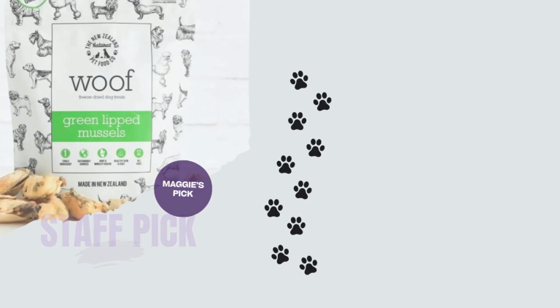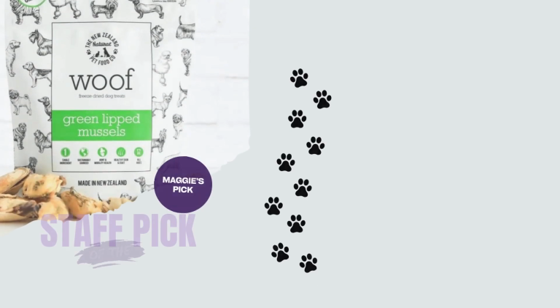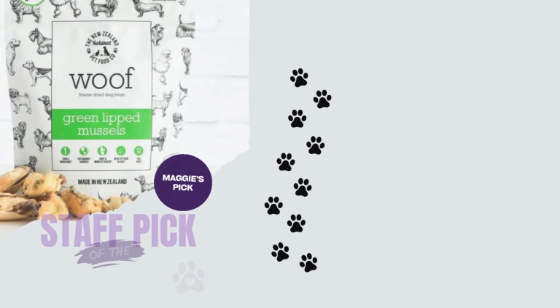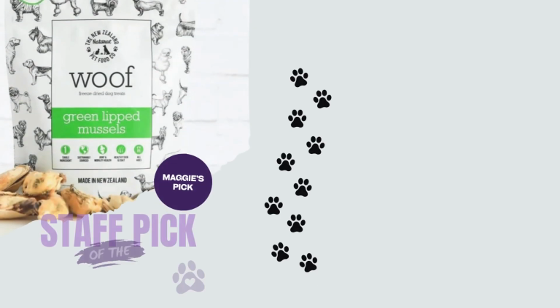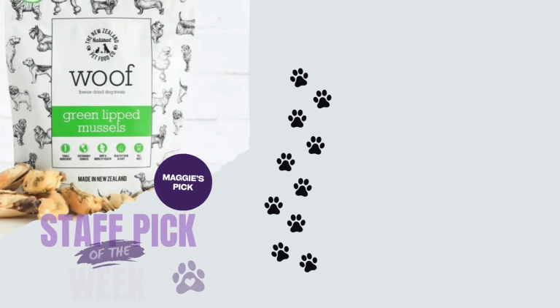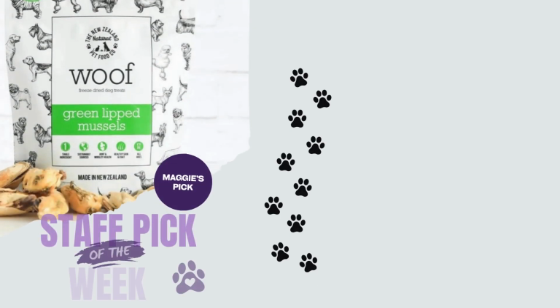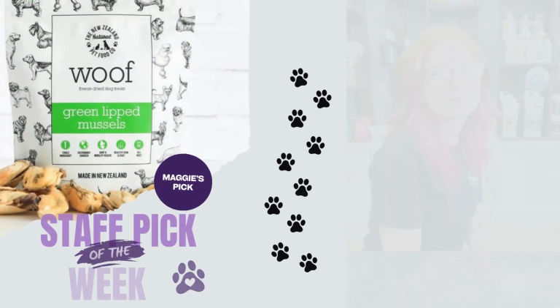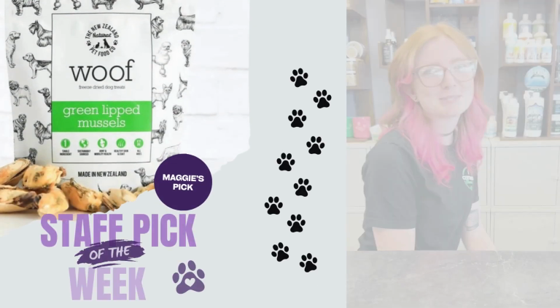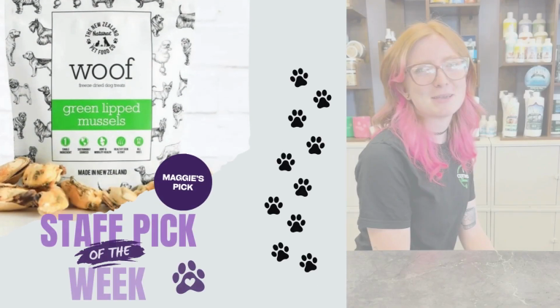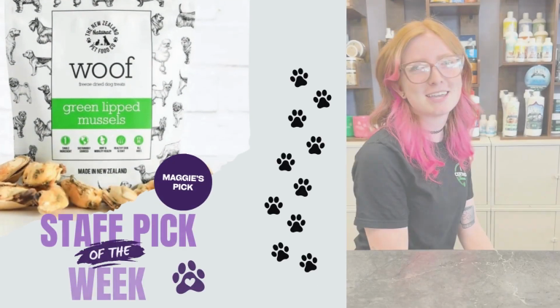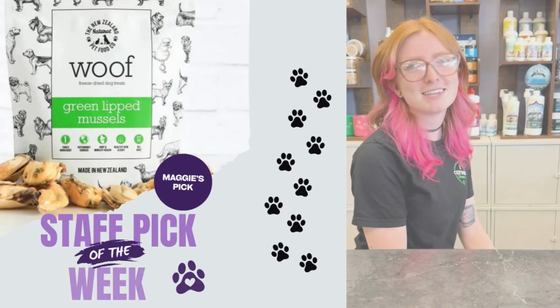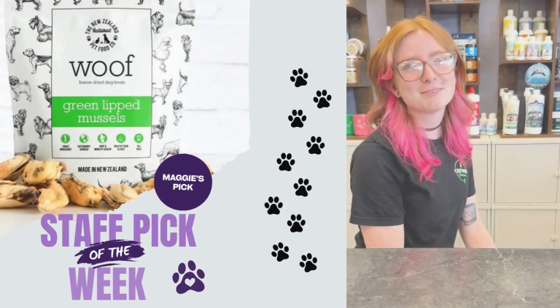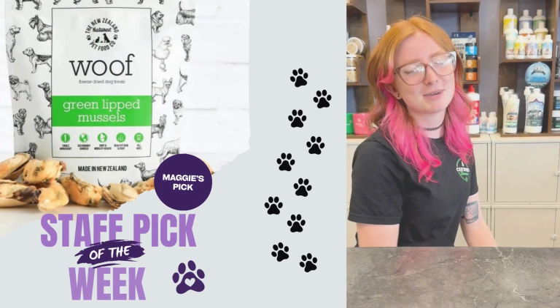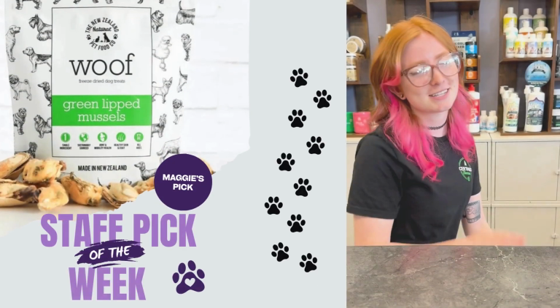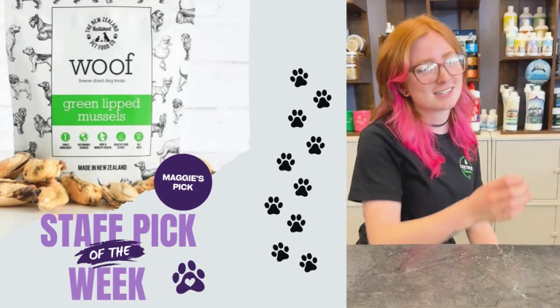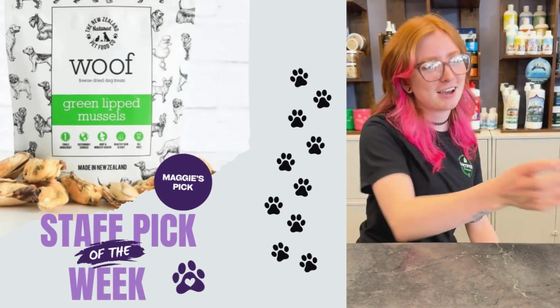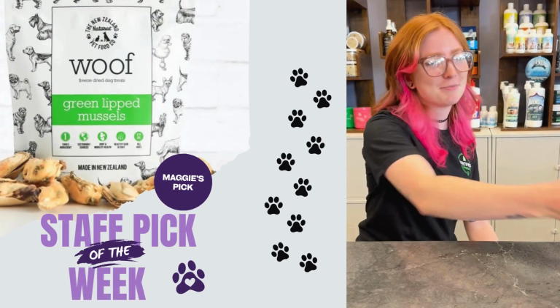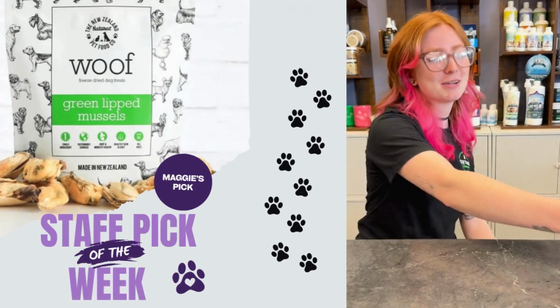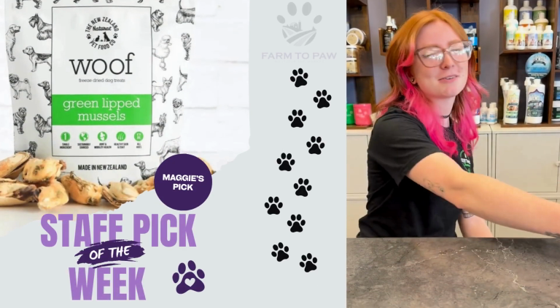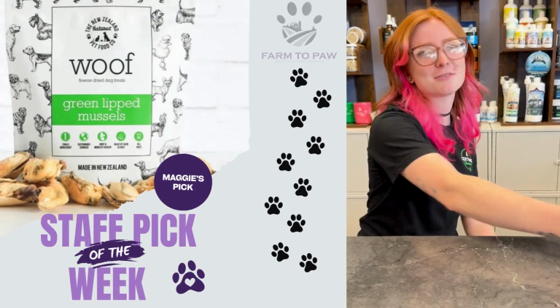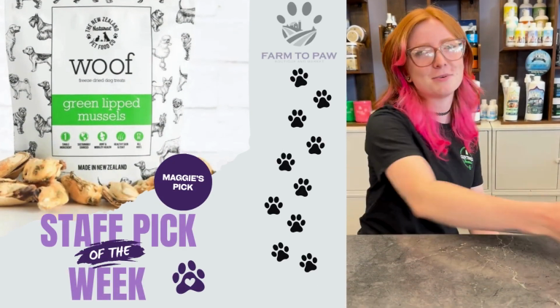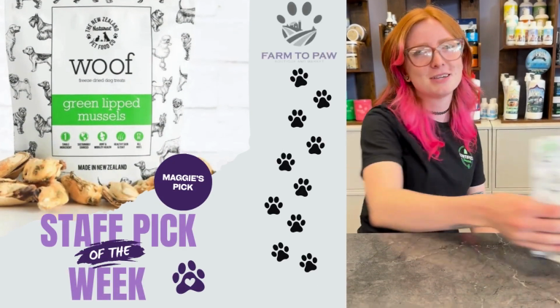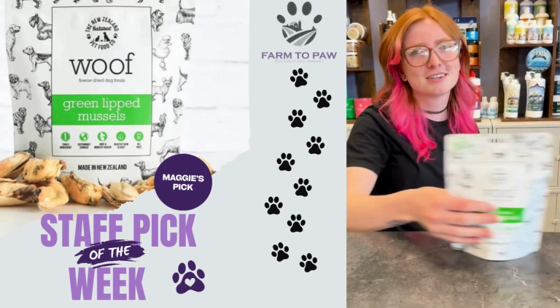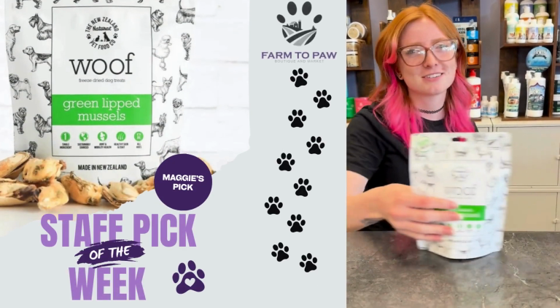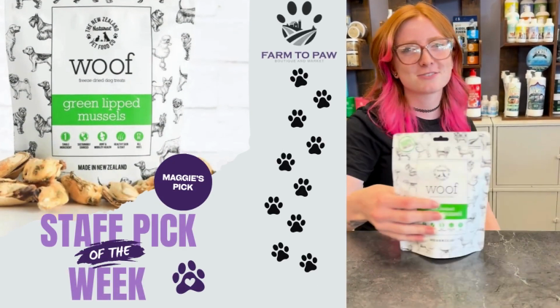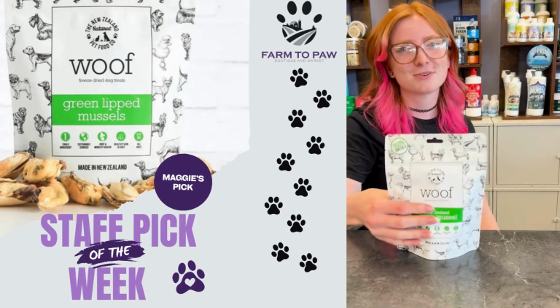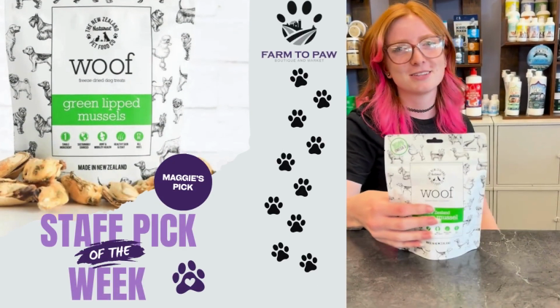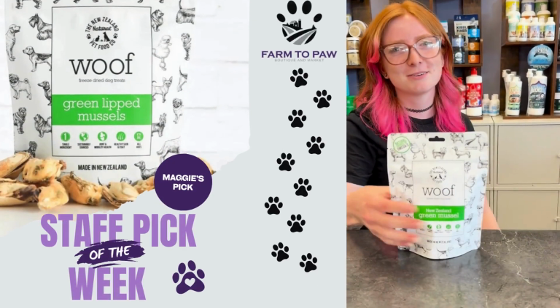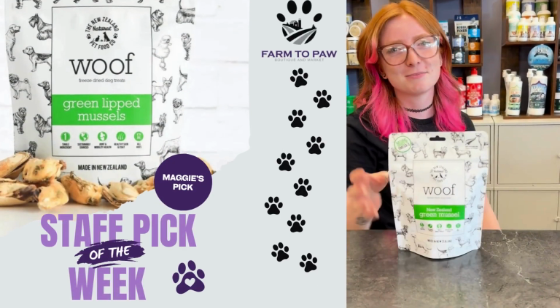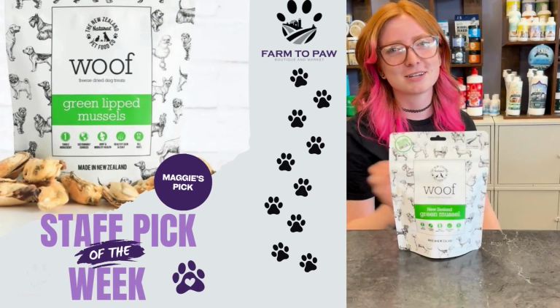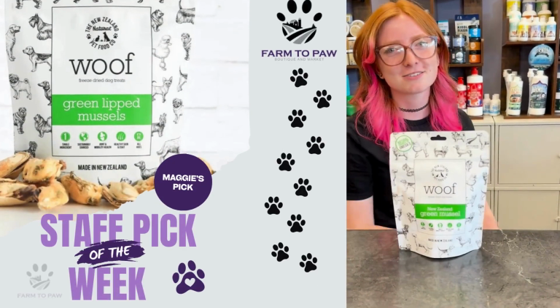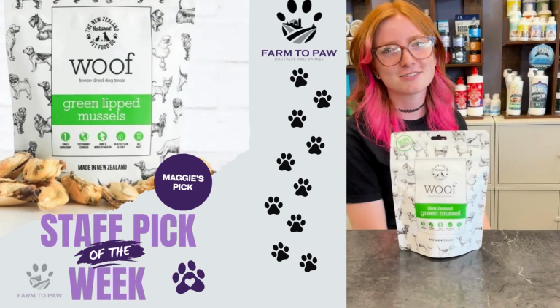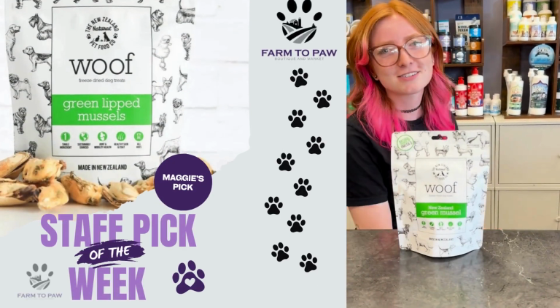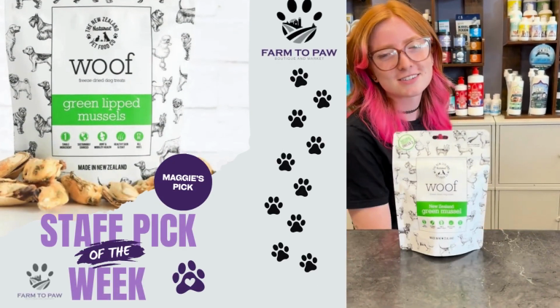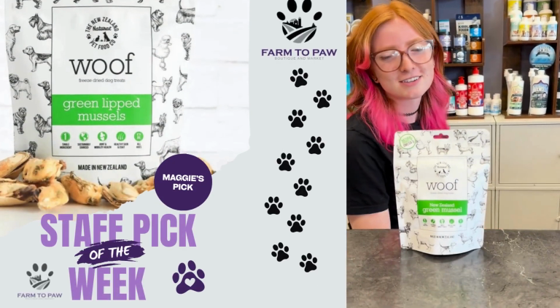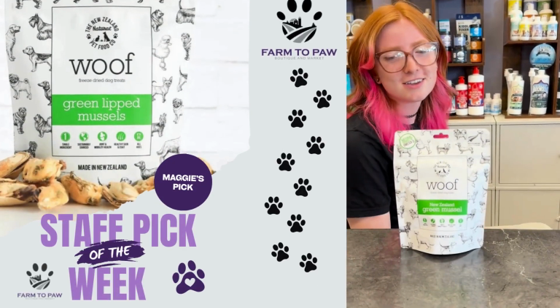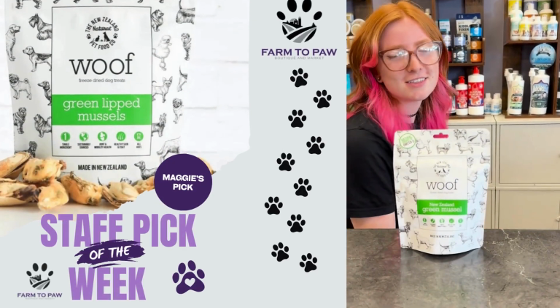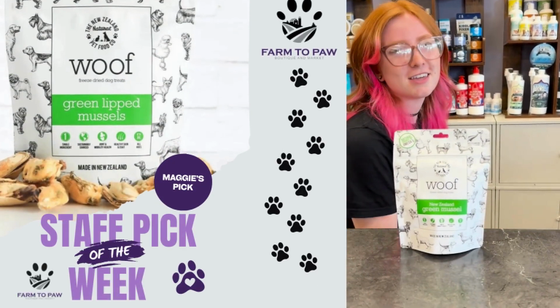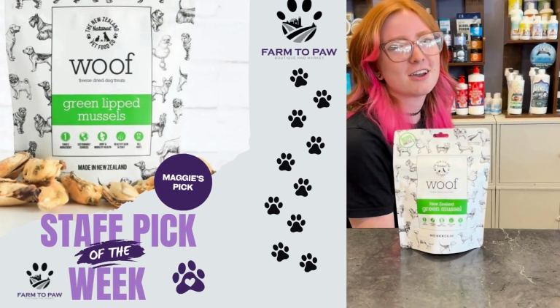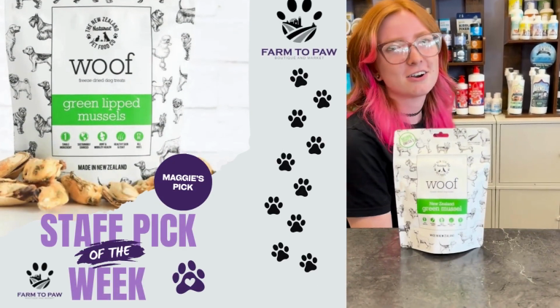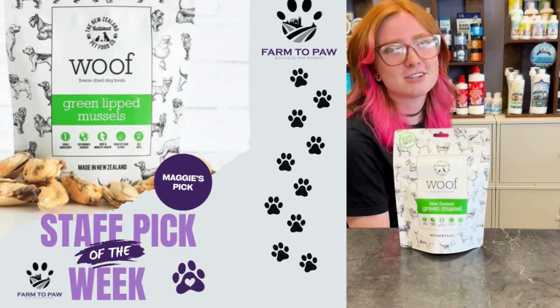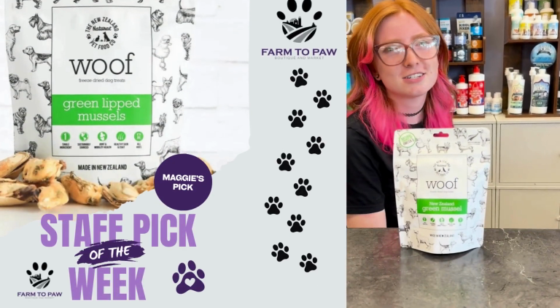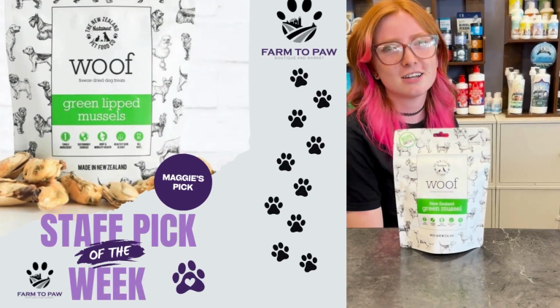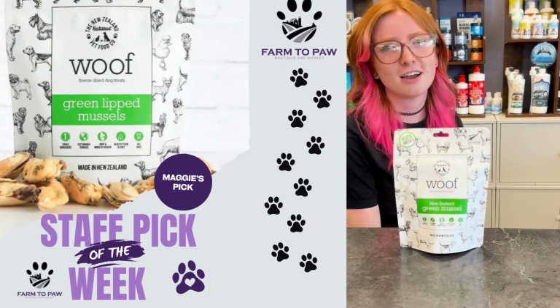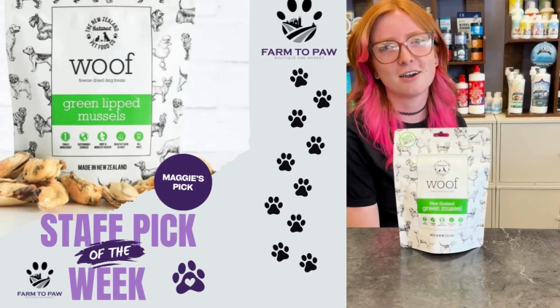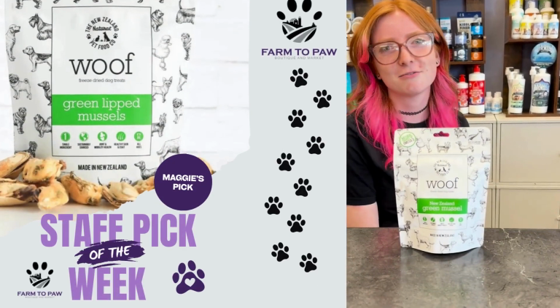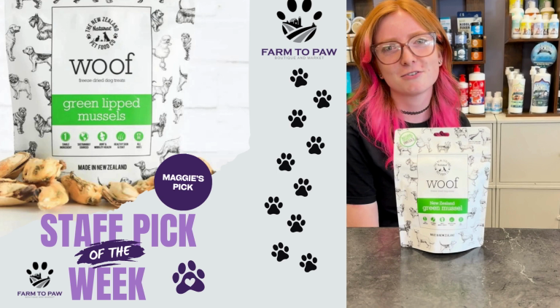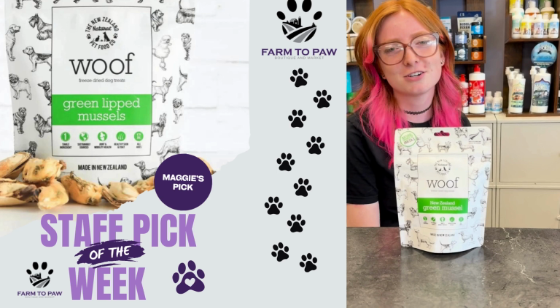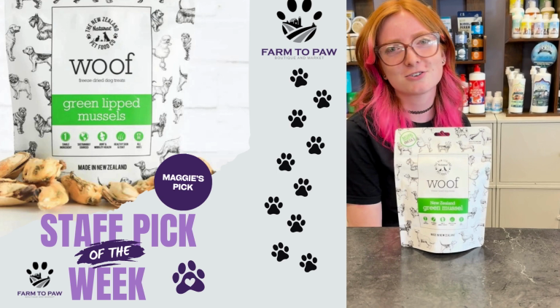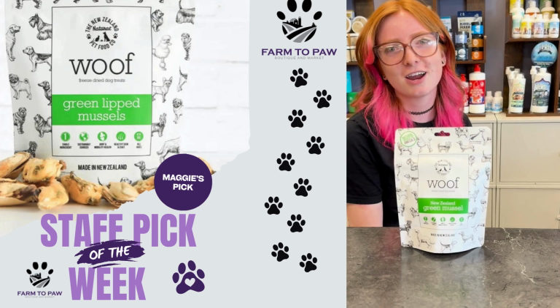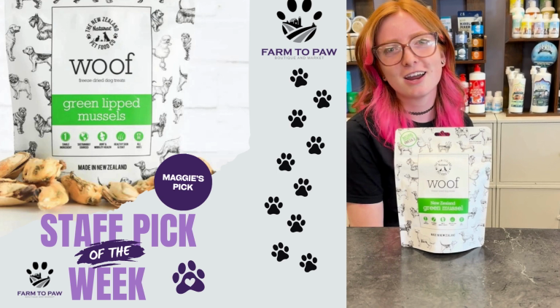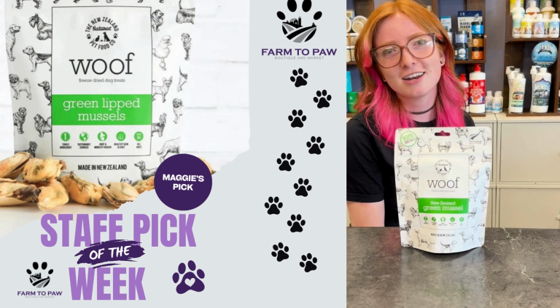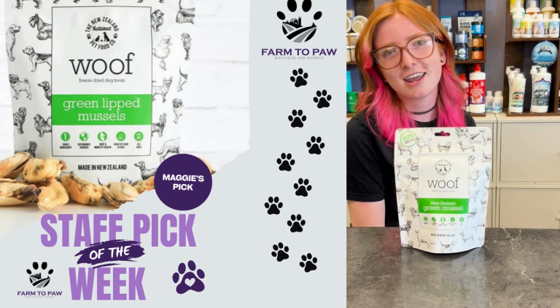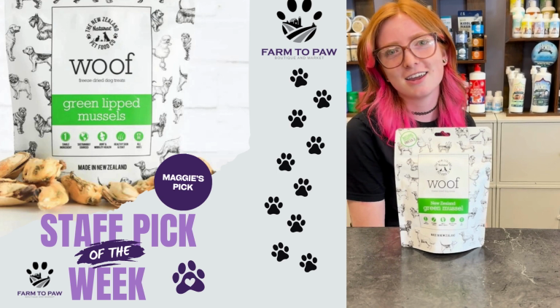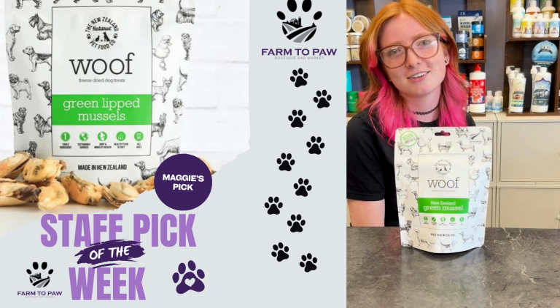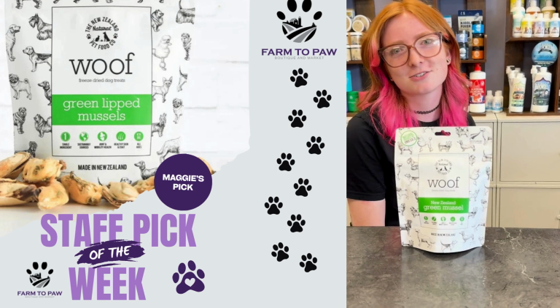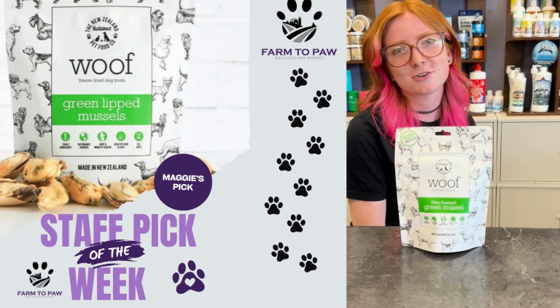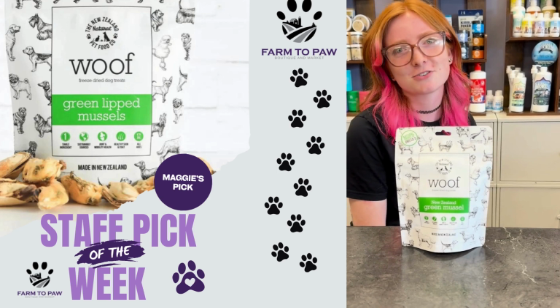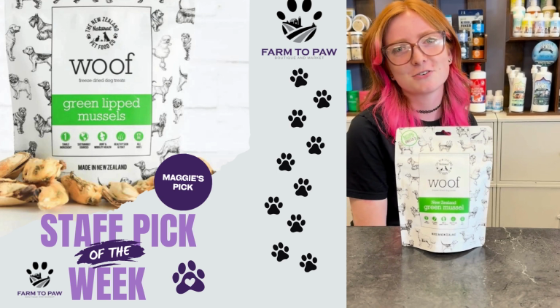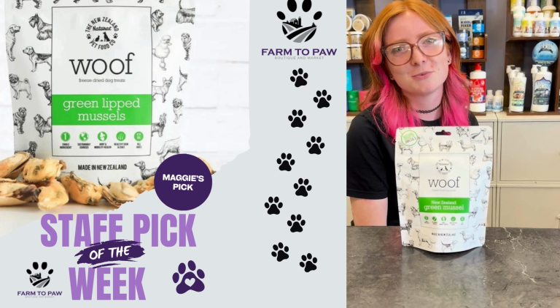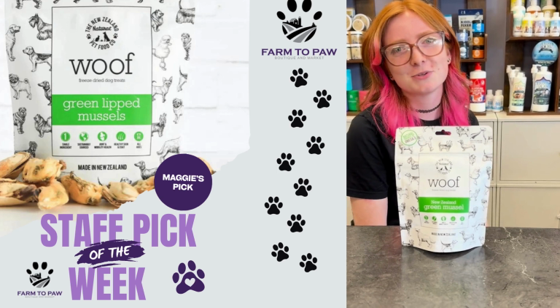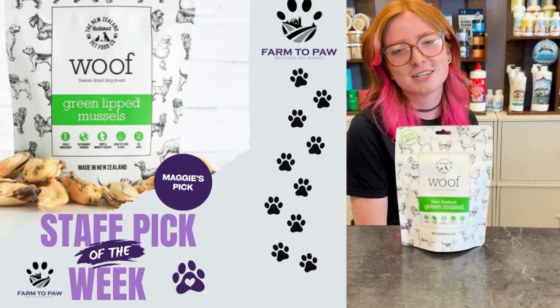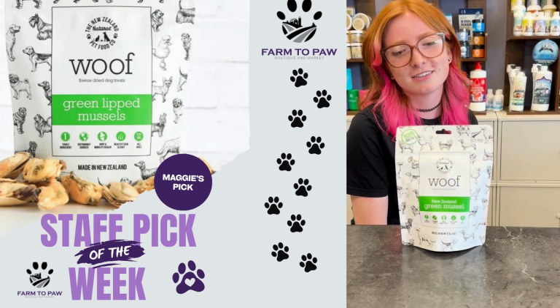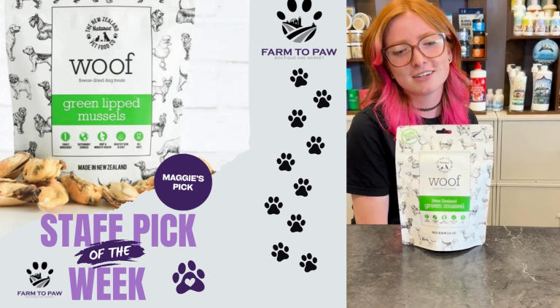Hi, my name is Maggie and my staff pick of the week is Green Lipped Mussels. They are freeze-dried and sourced from New Zealand.